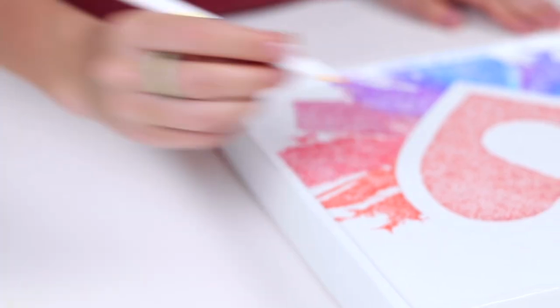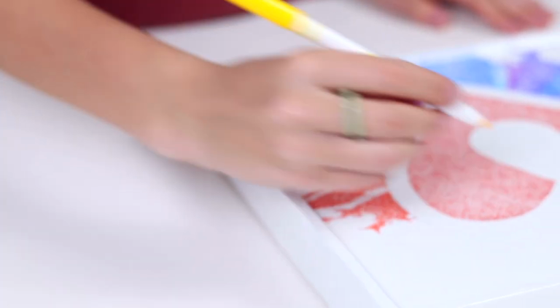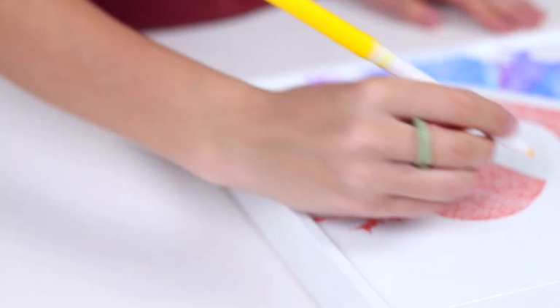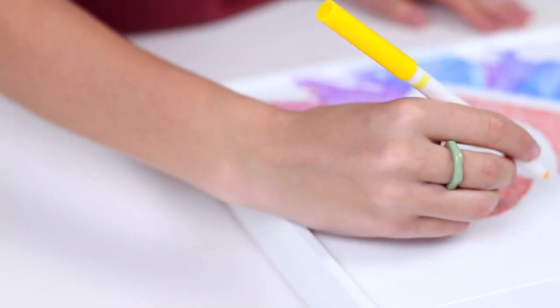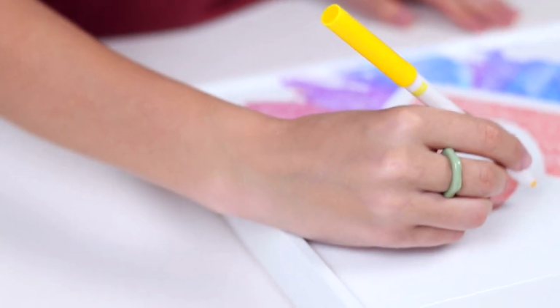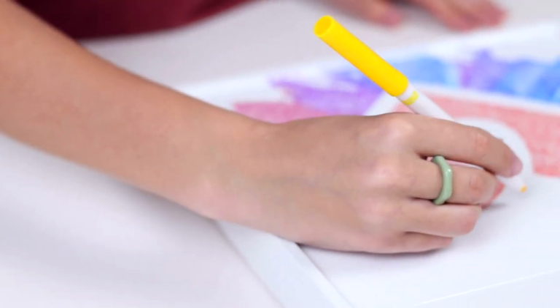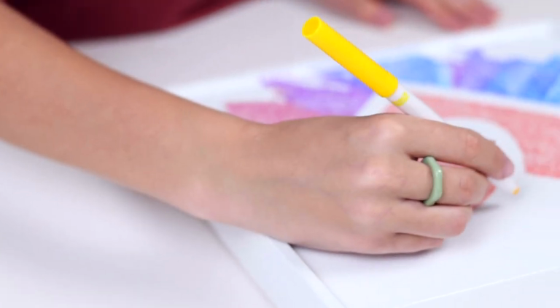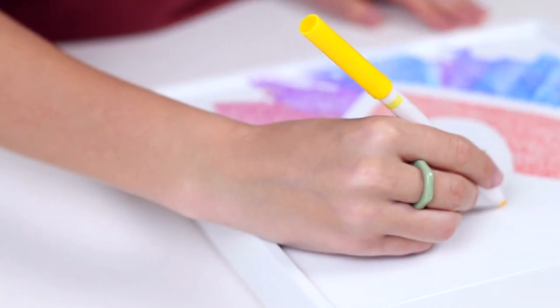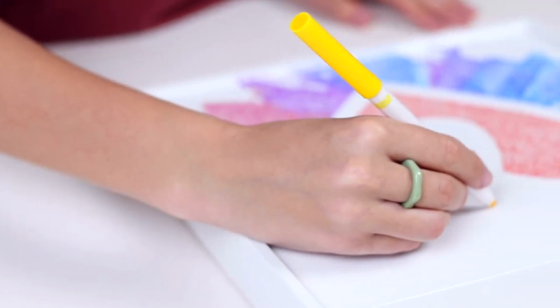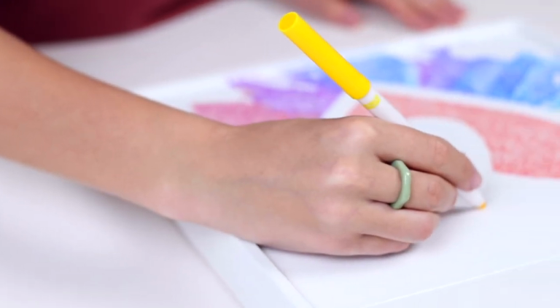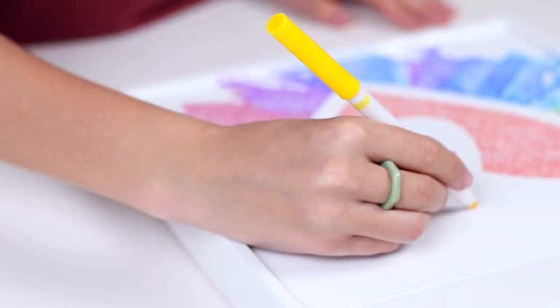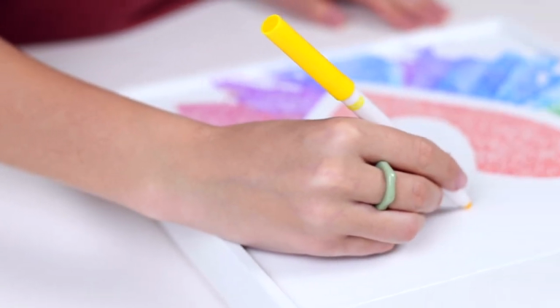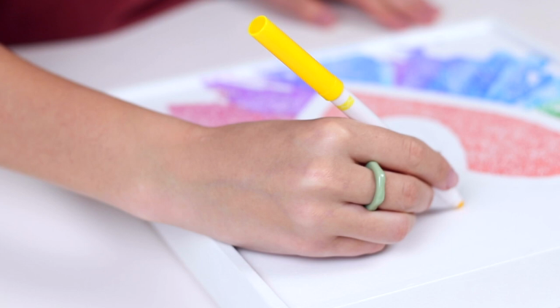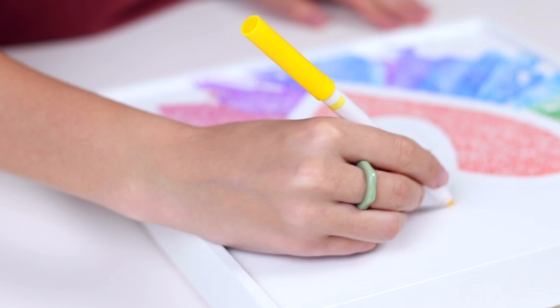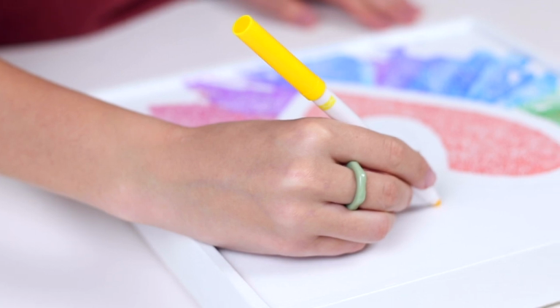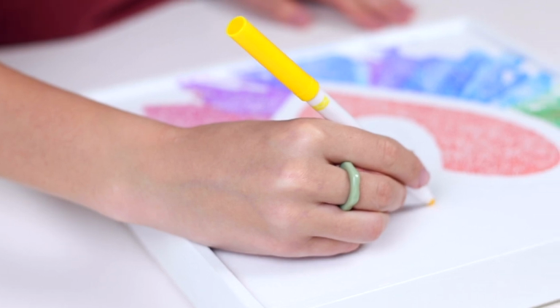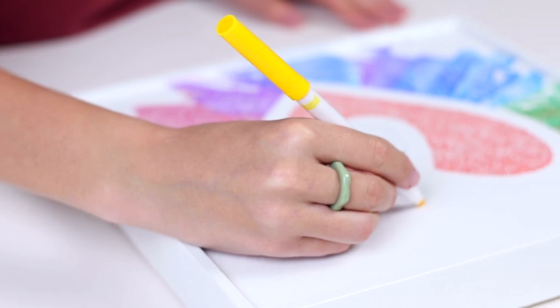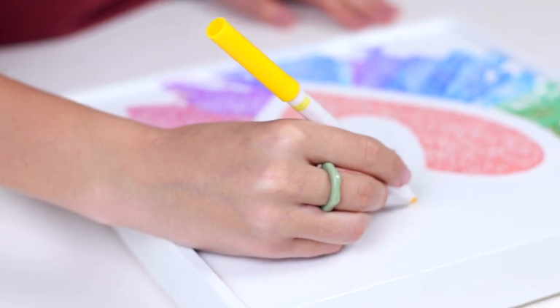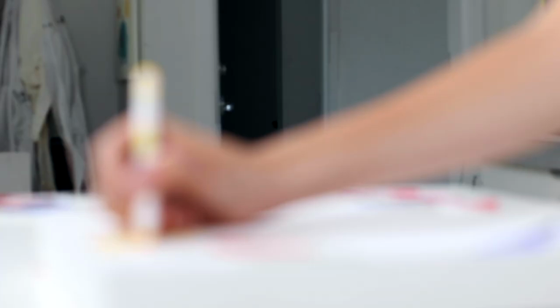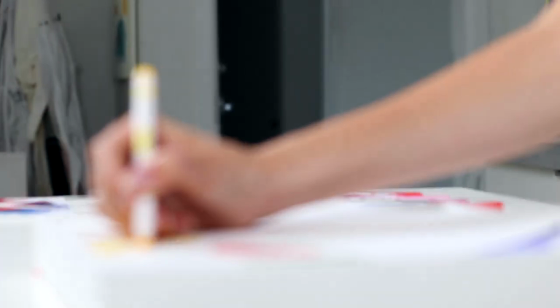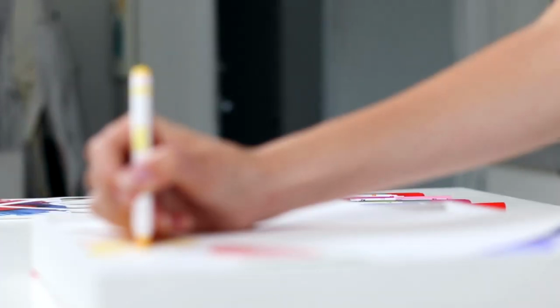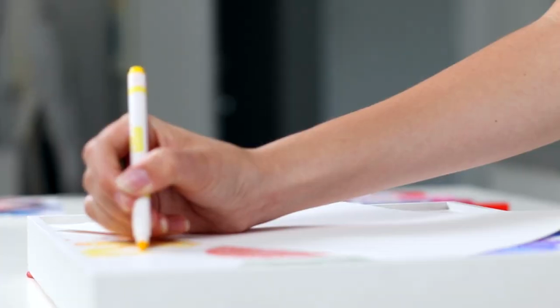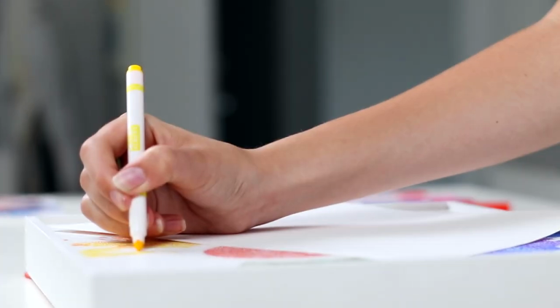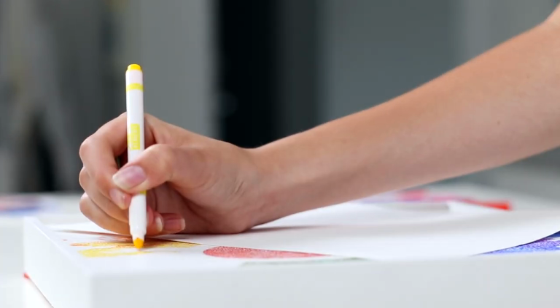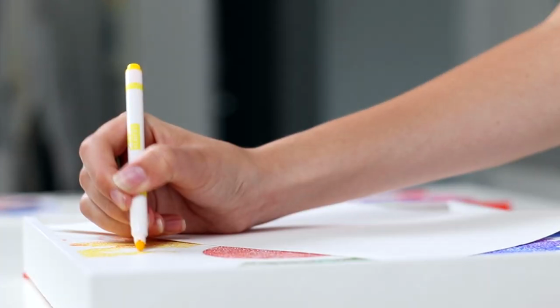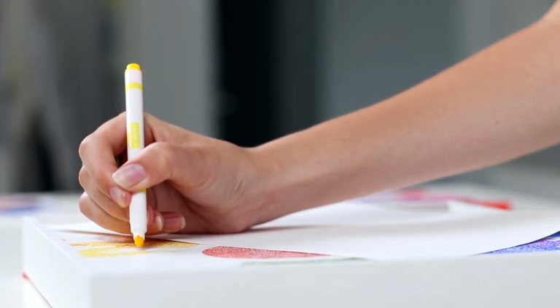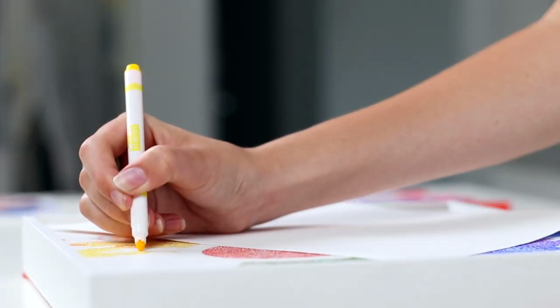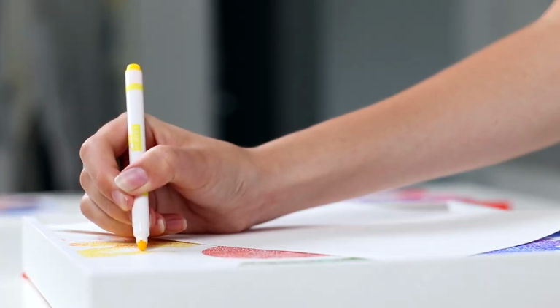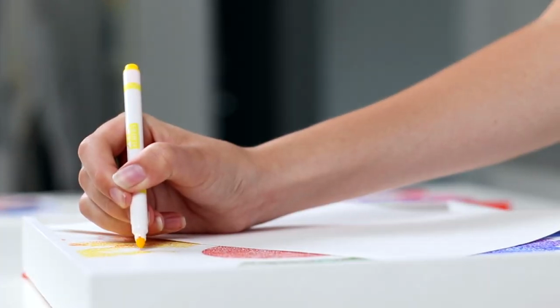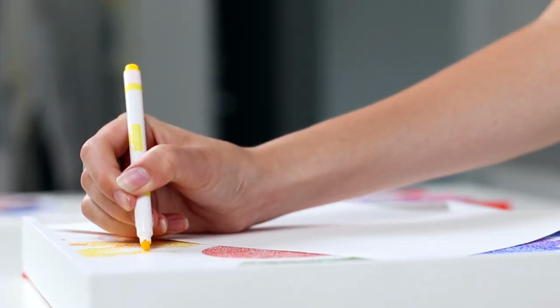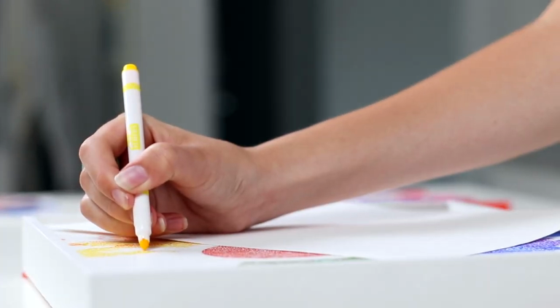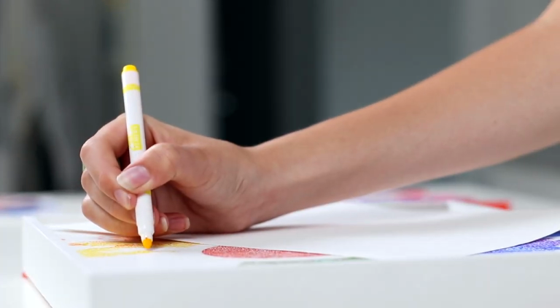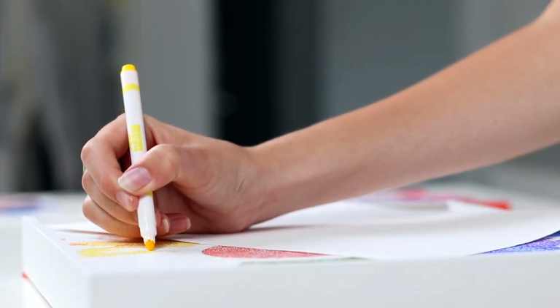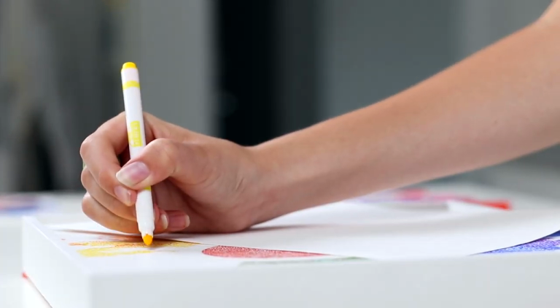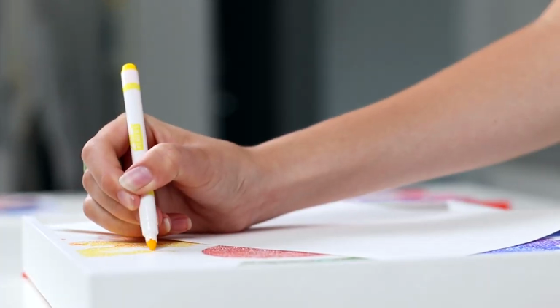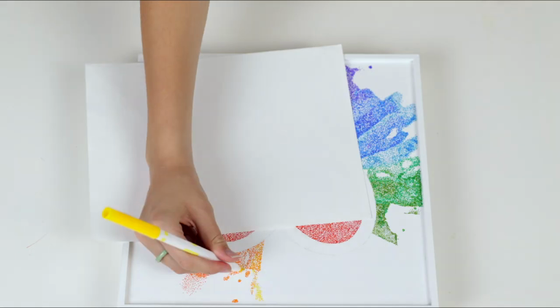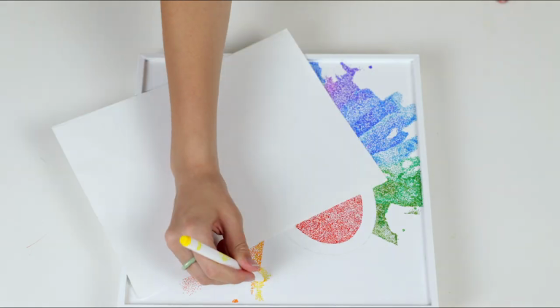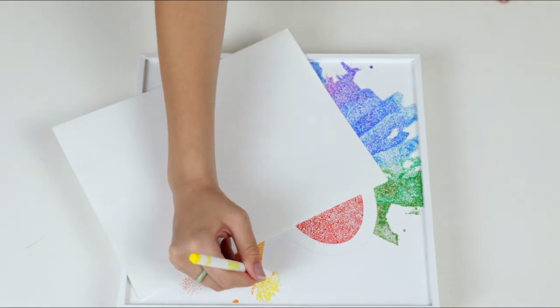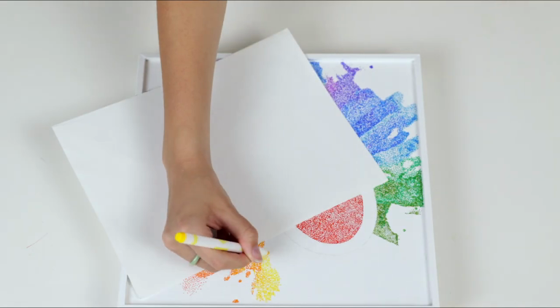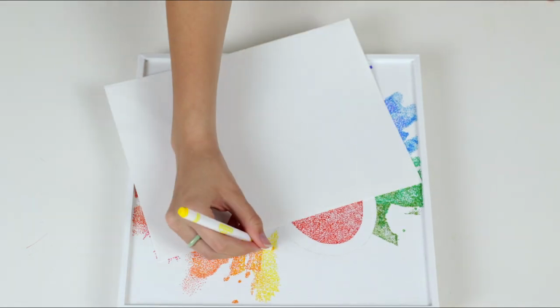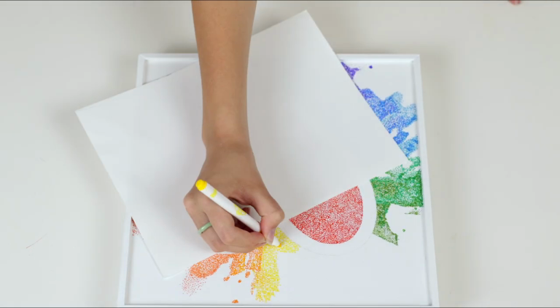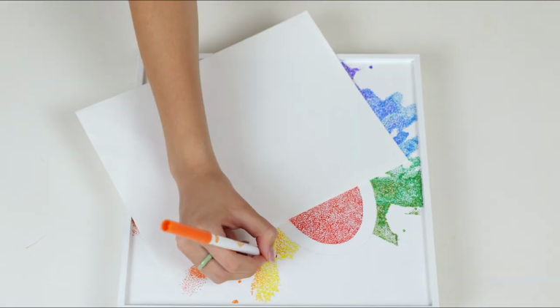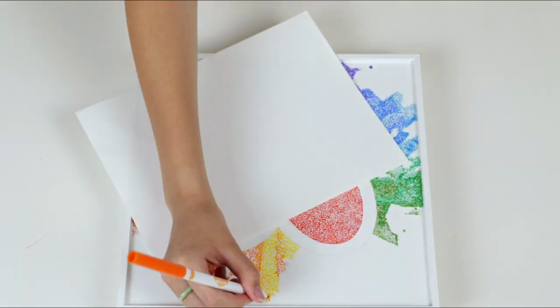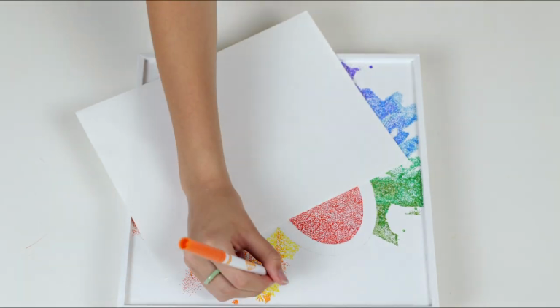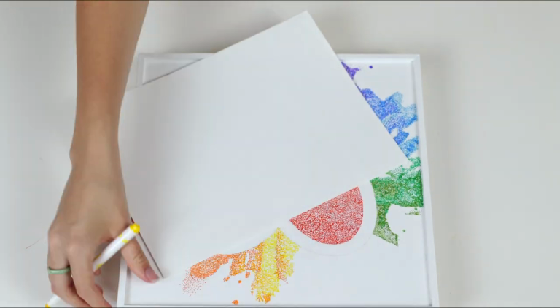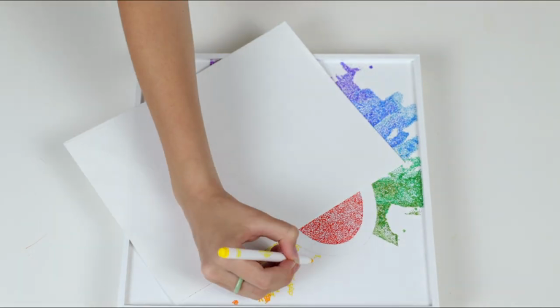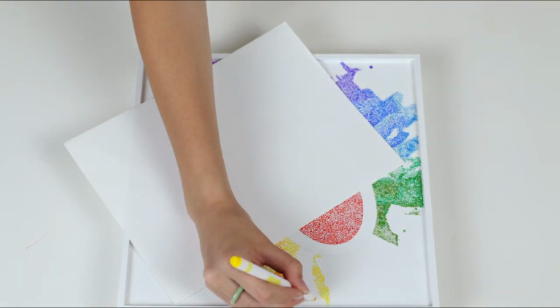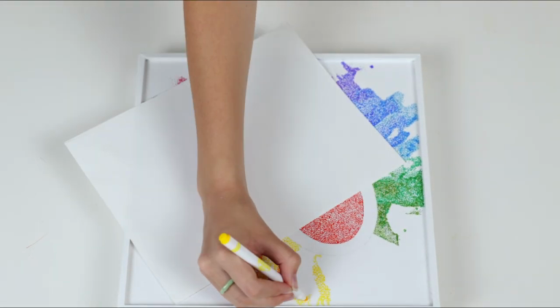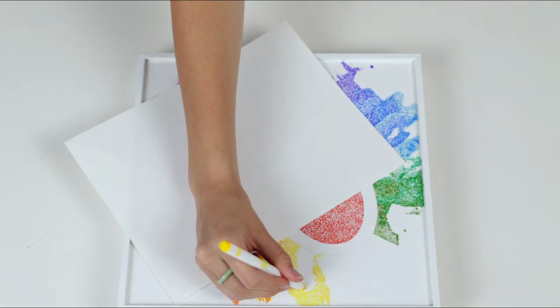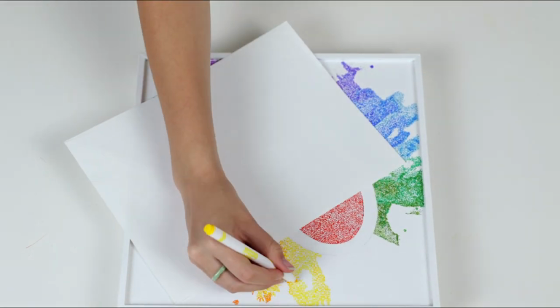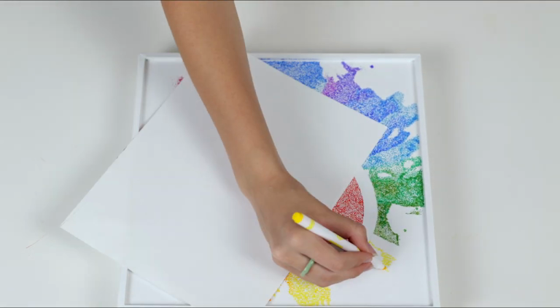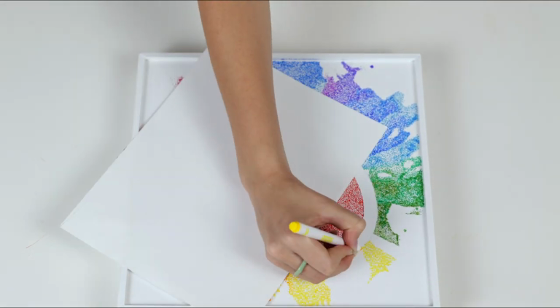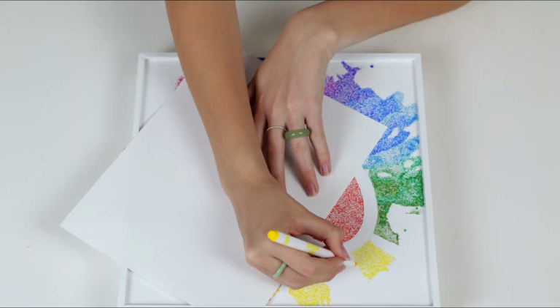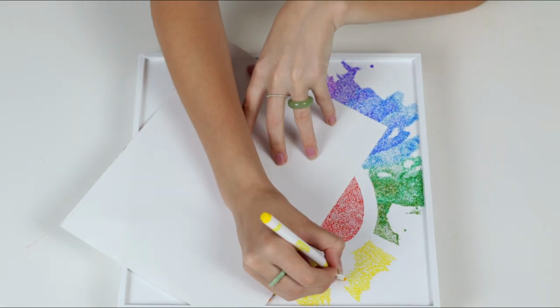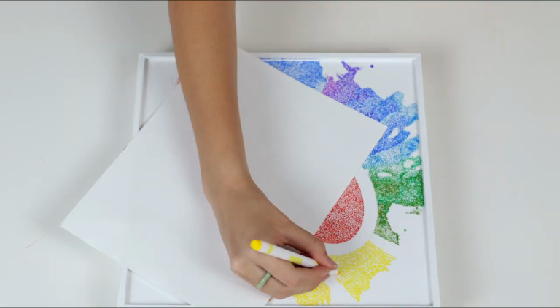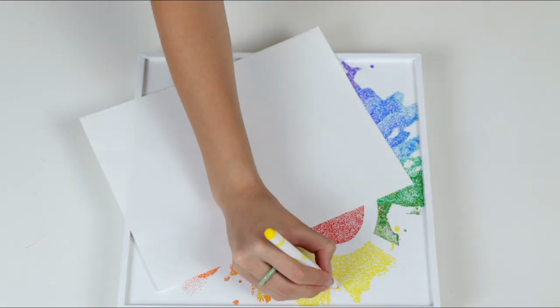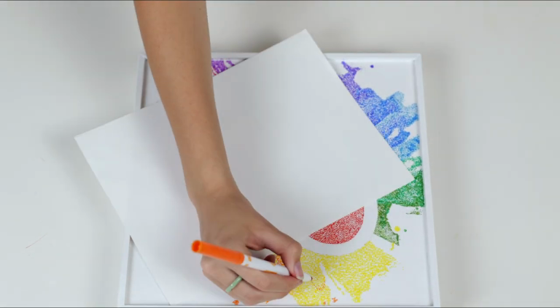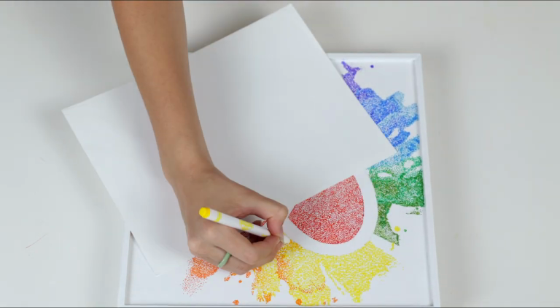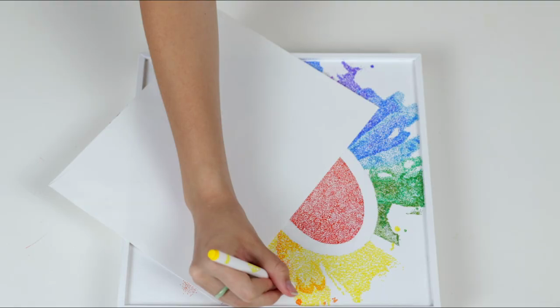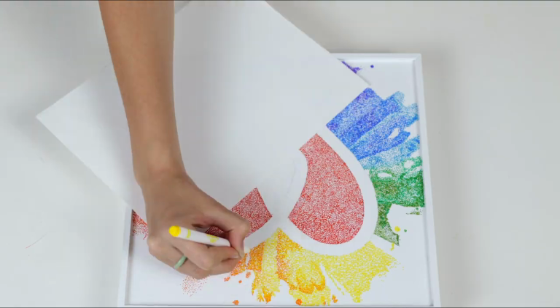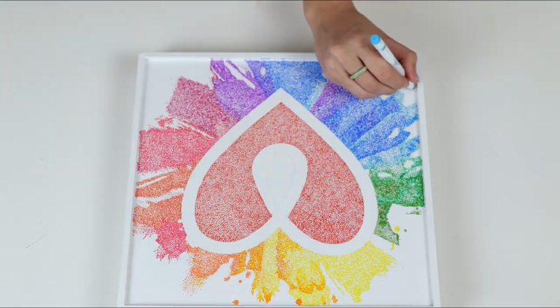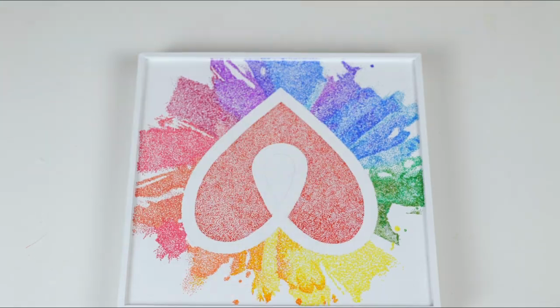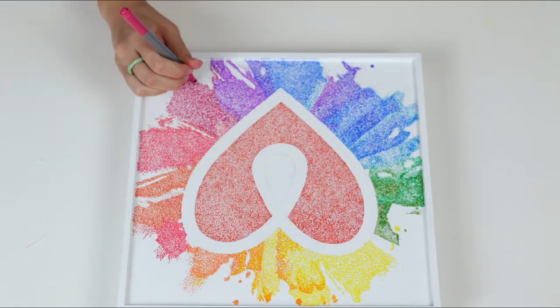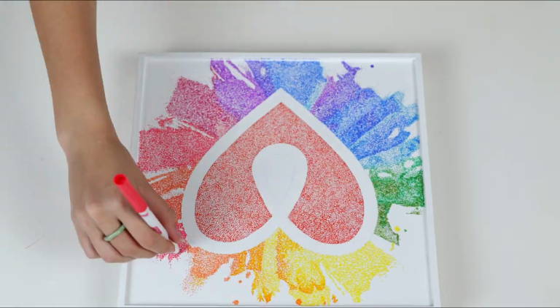The final touches of the color portion of this artwork was the orange and yellow, which I again made sure to overlap and blend together to make sure the colors were varied.